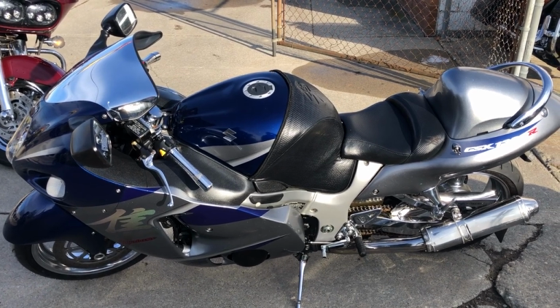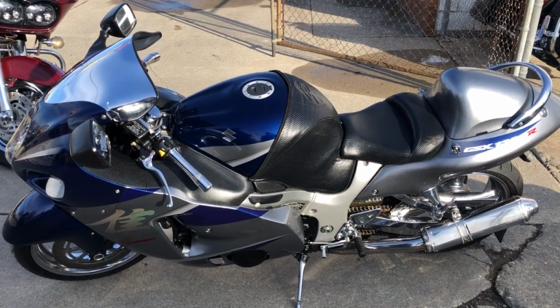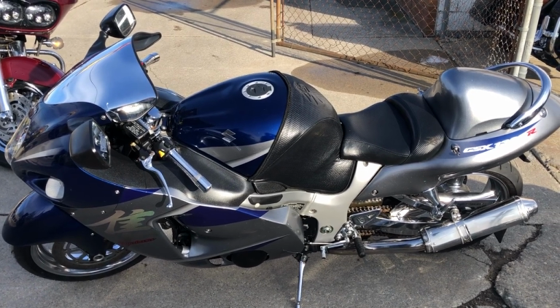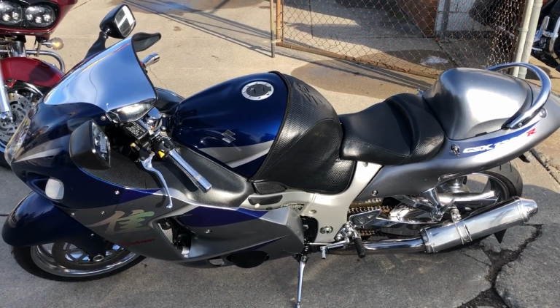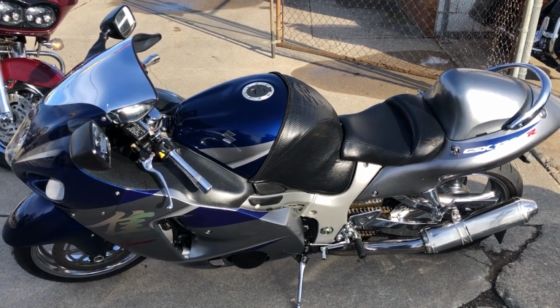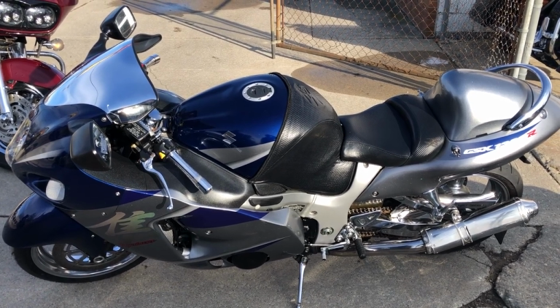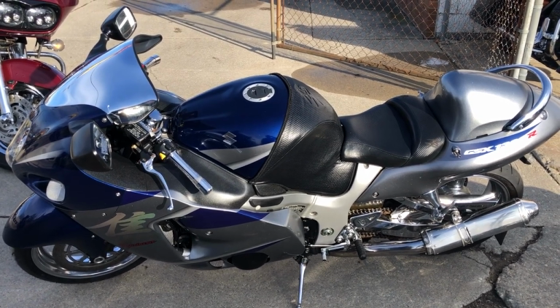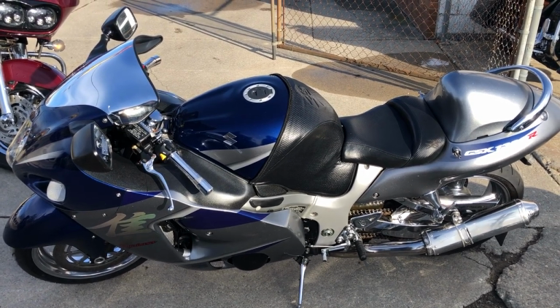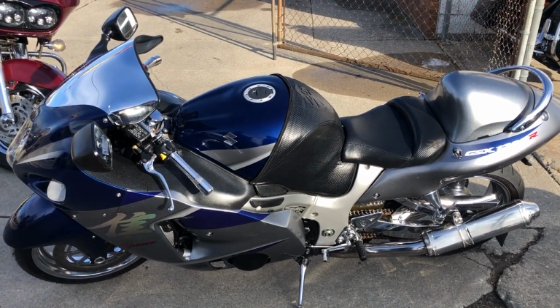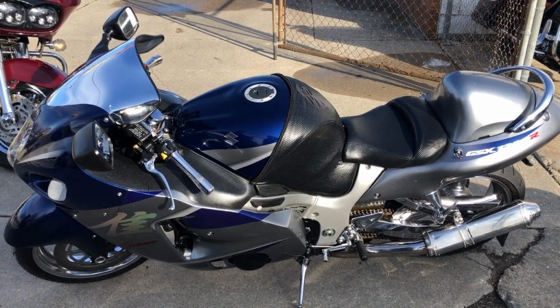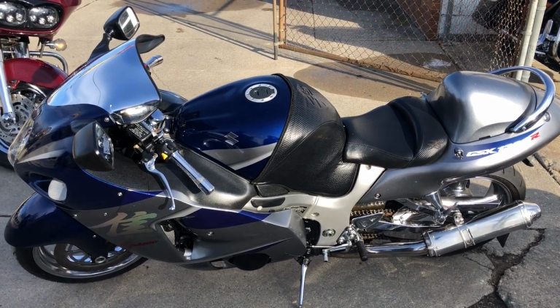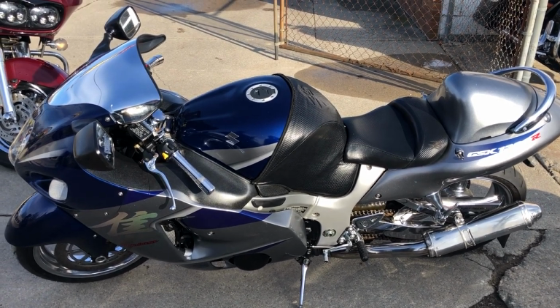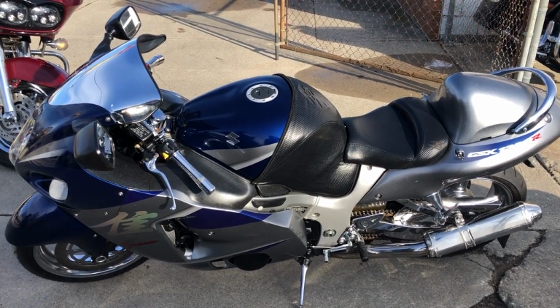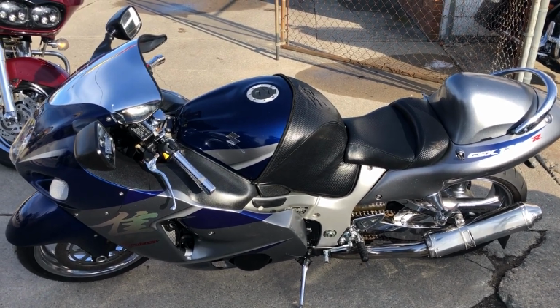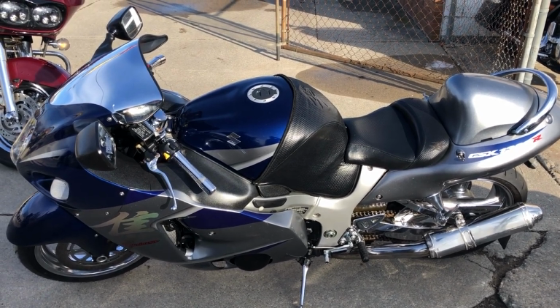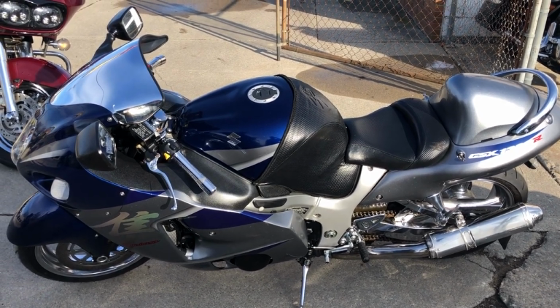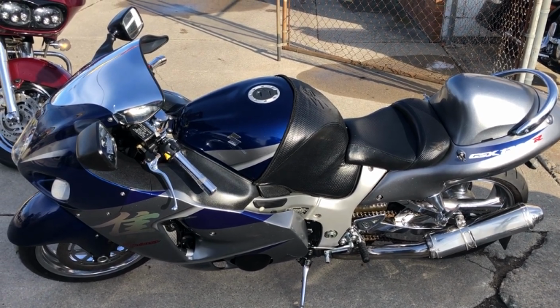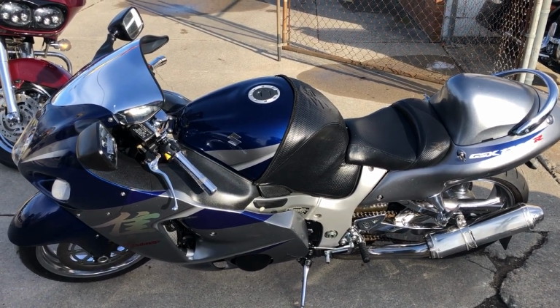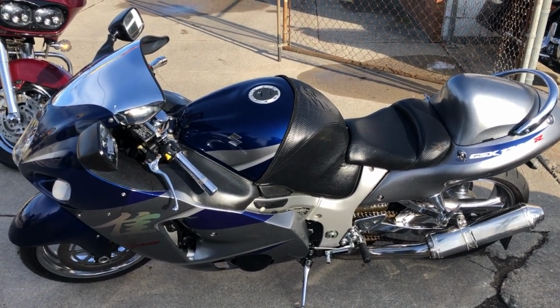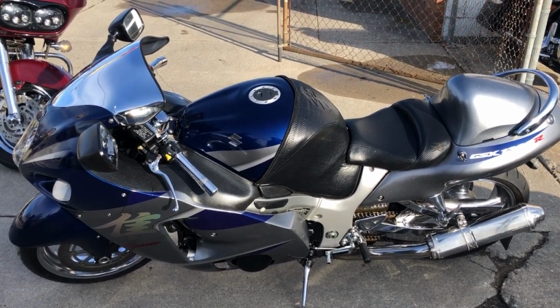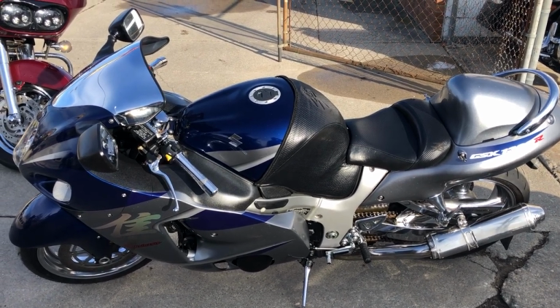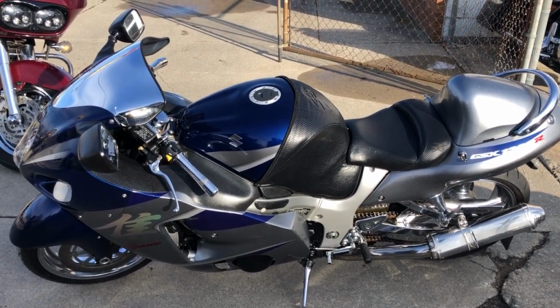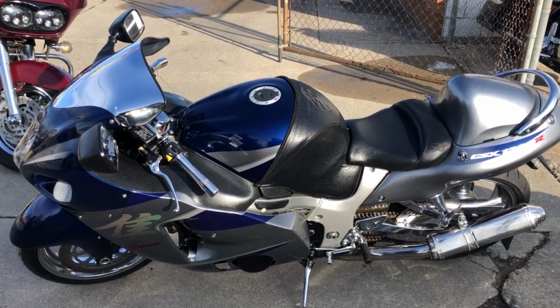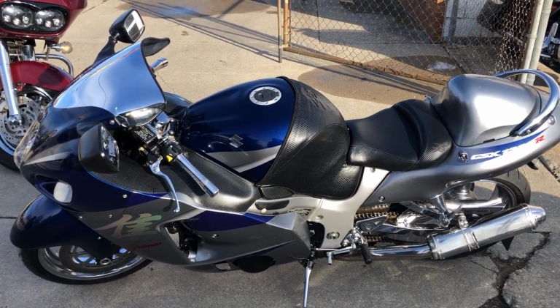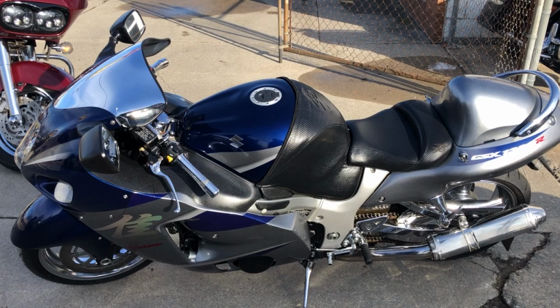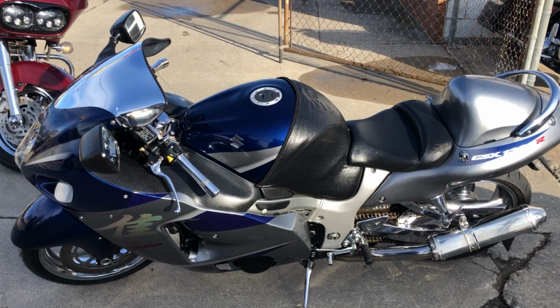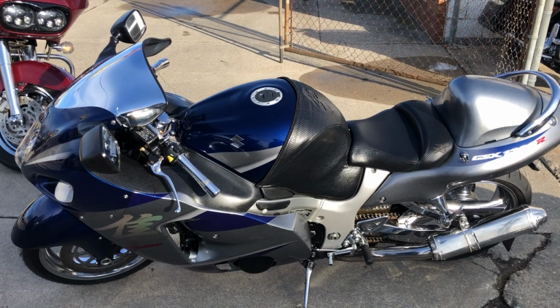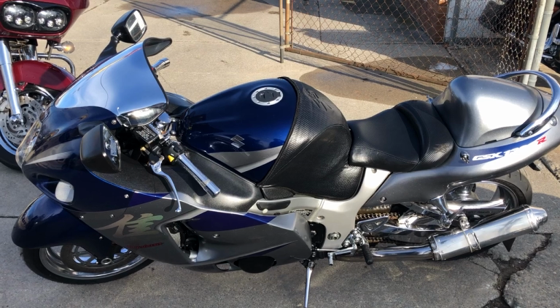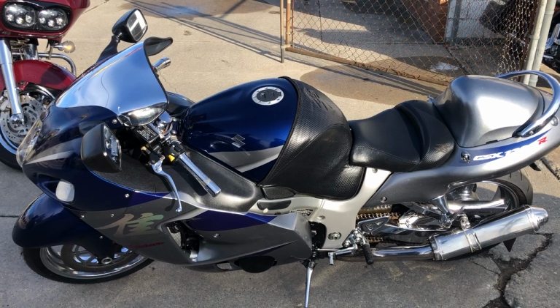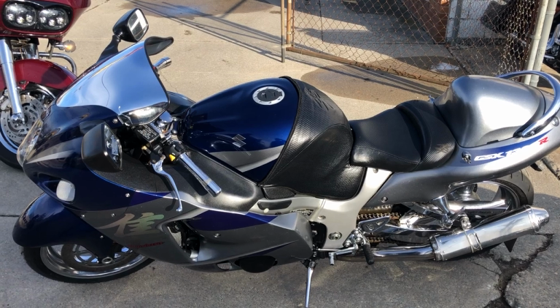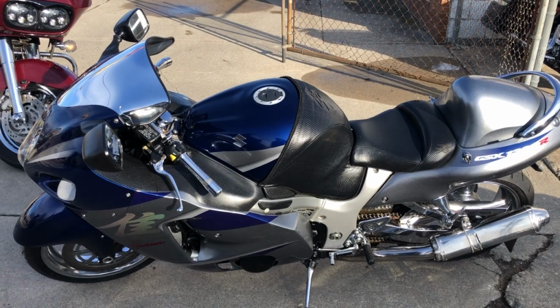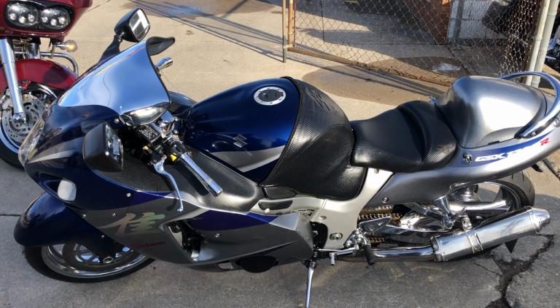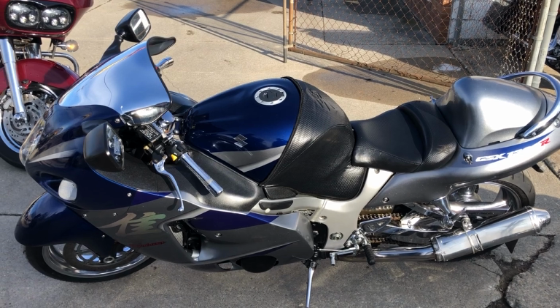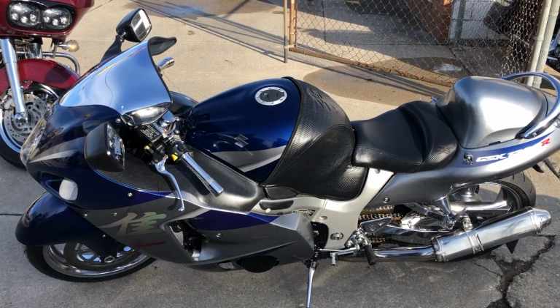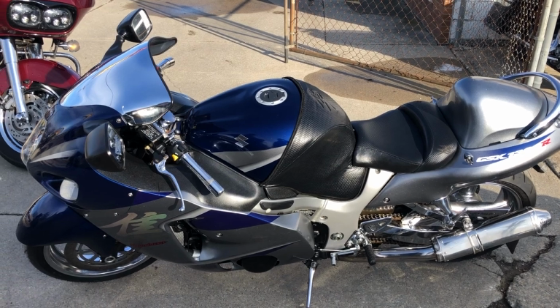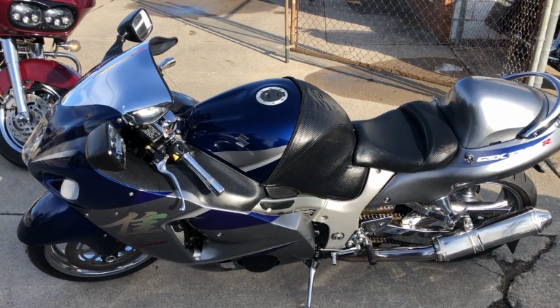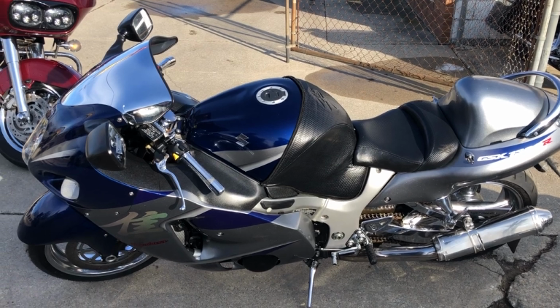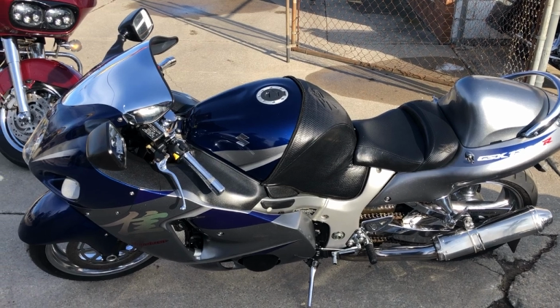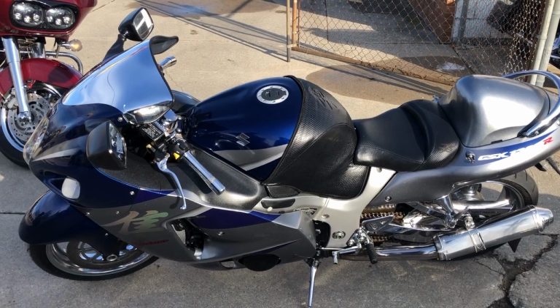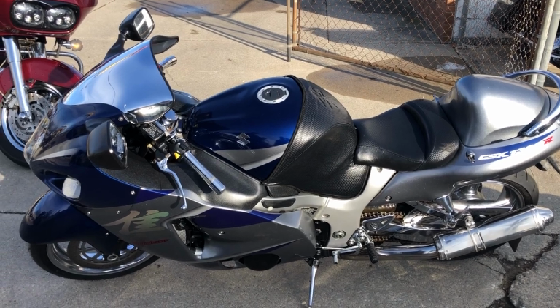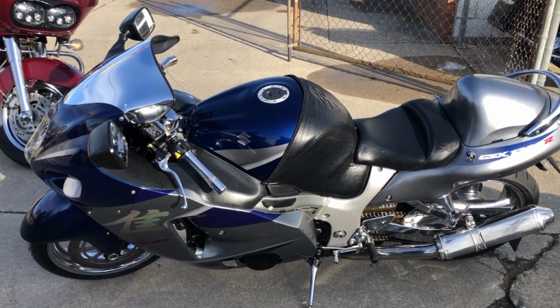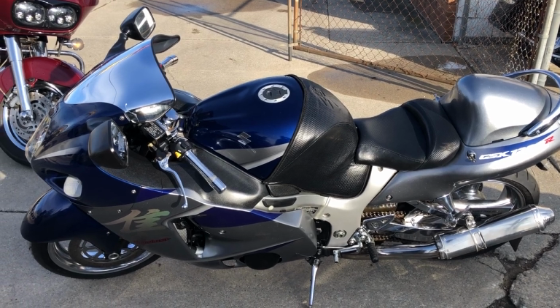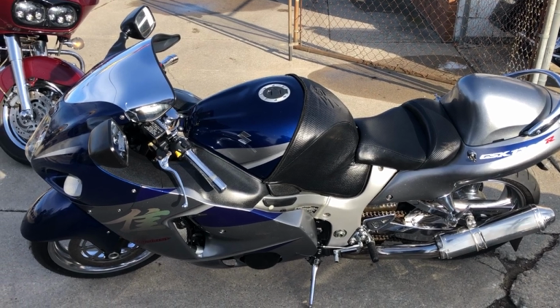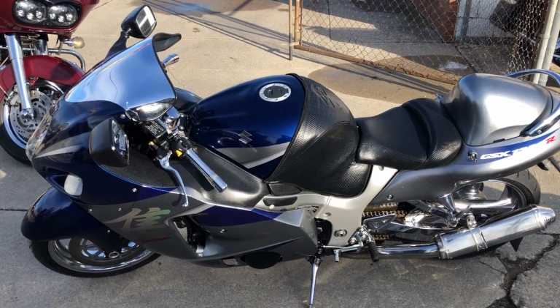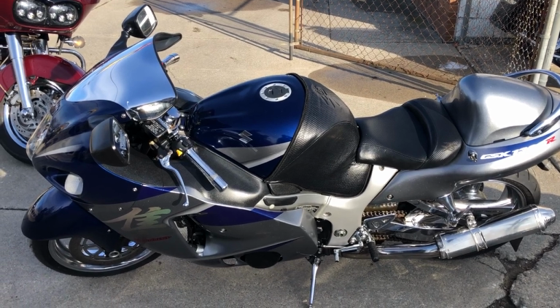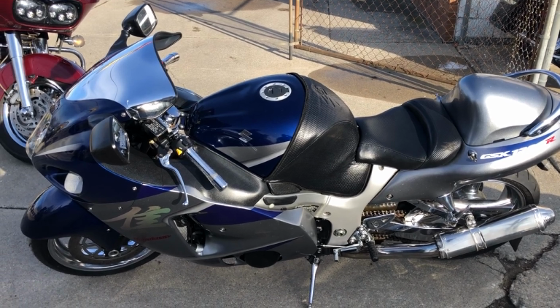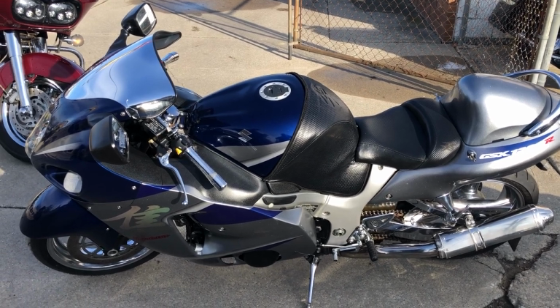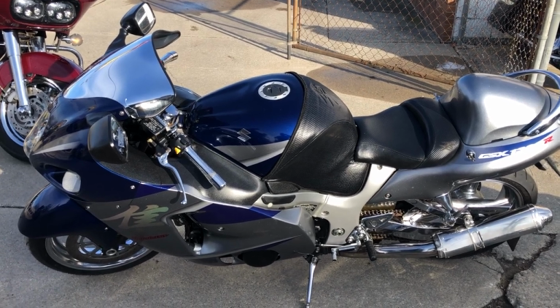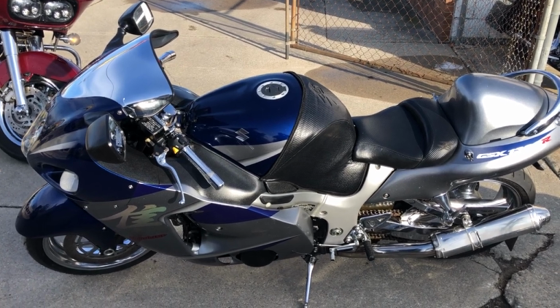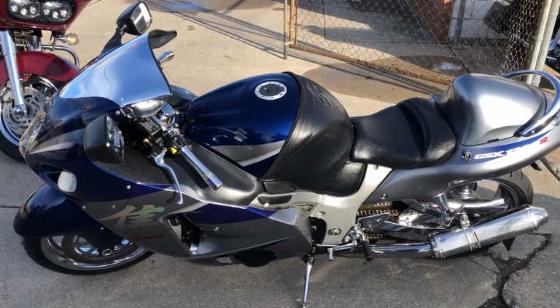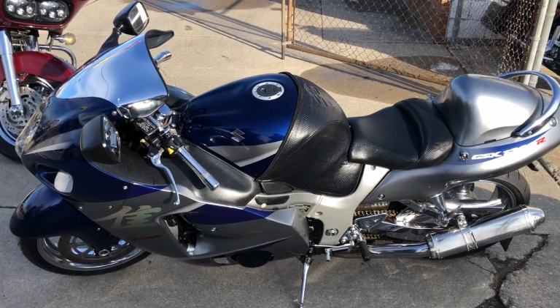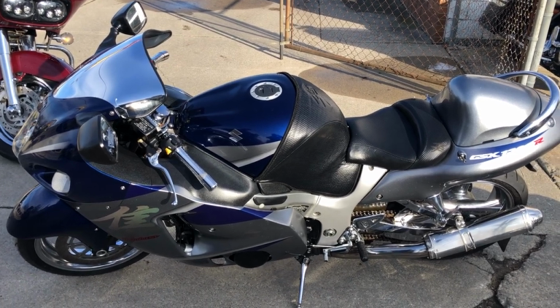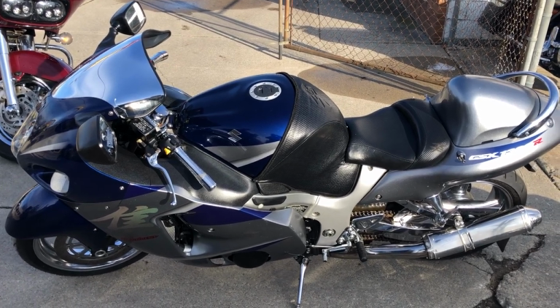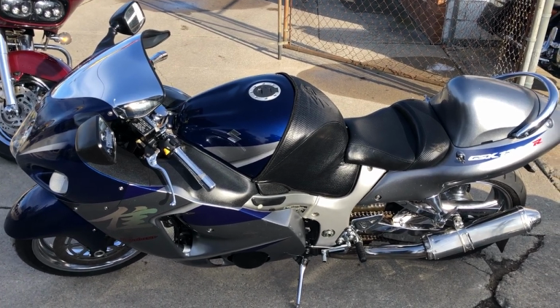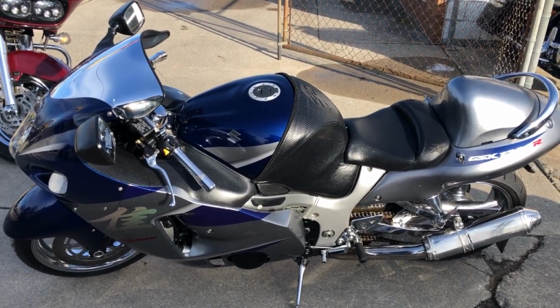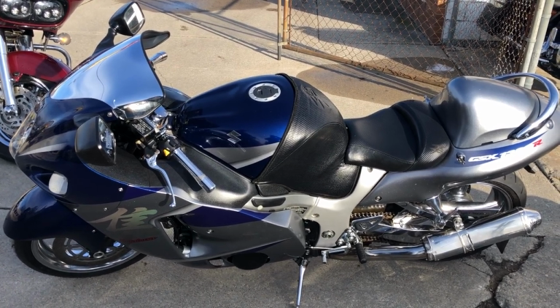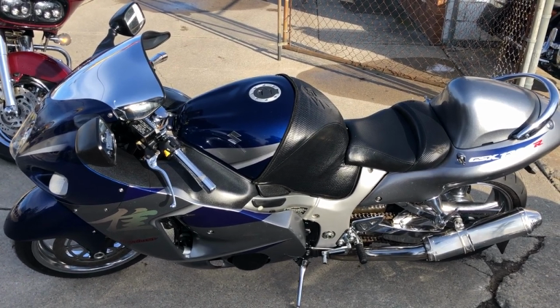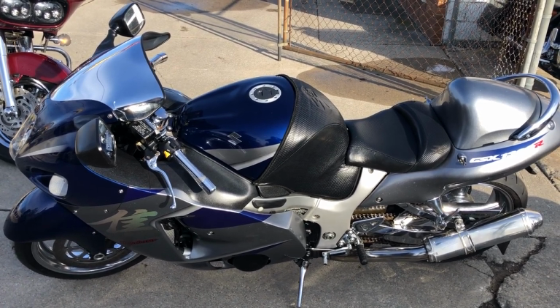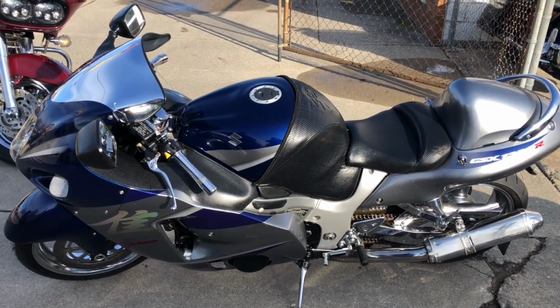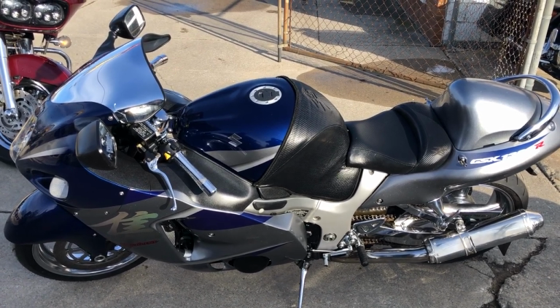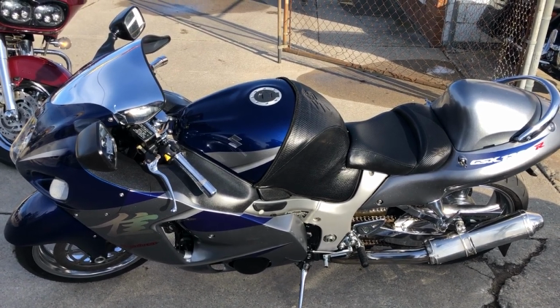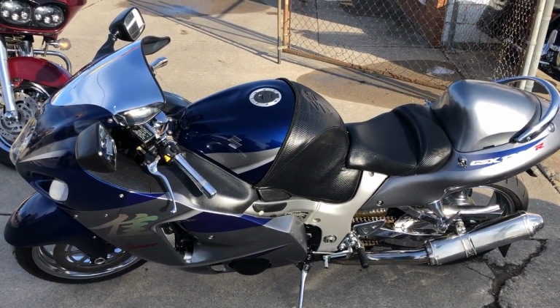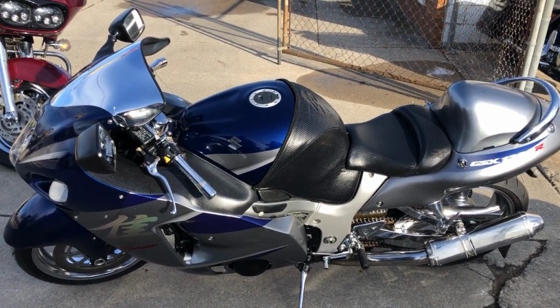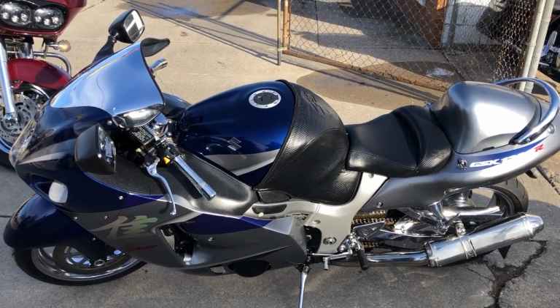Don't miss it guys. That's a 2006 BUSA. Give us a call, we'll get it done. 810-648-9500.